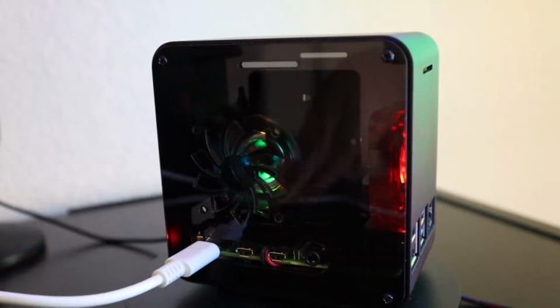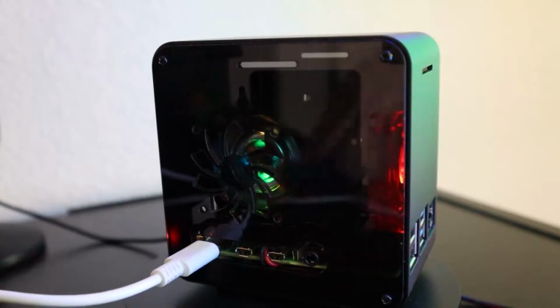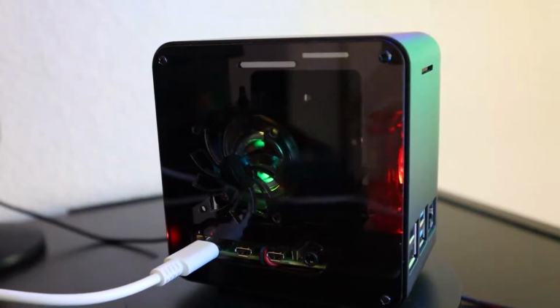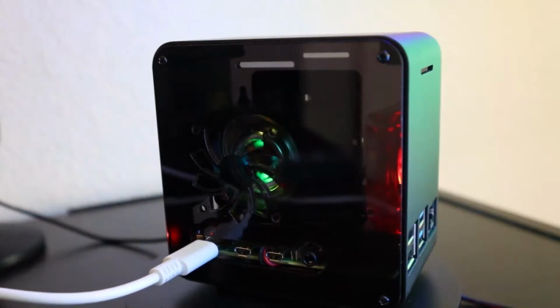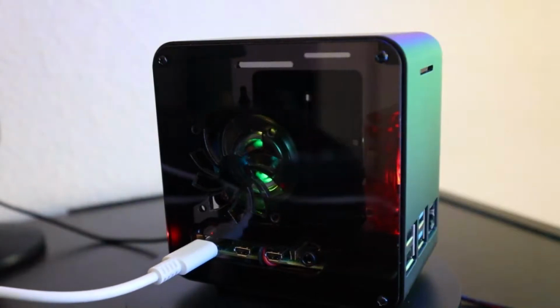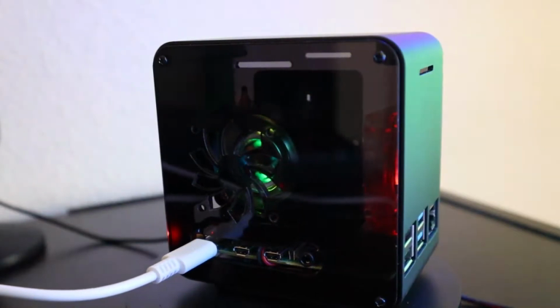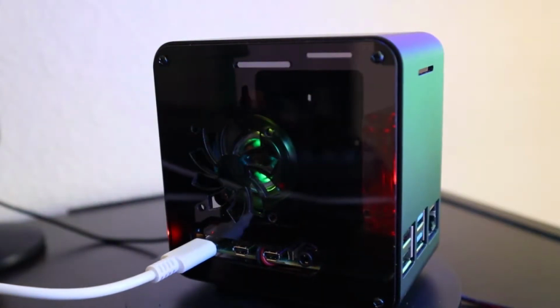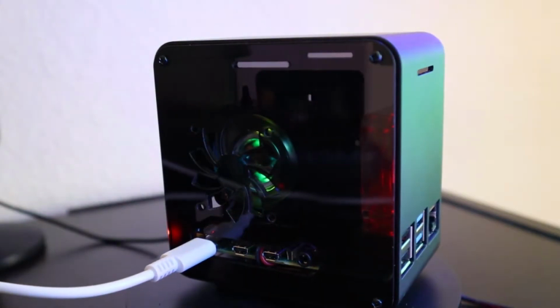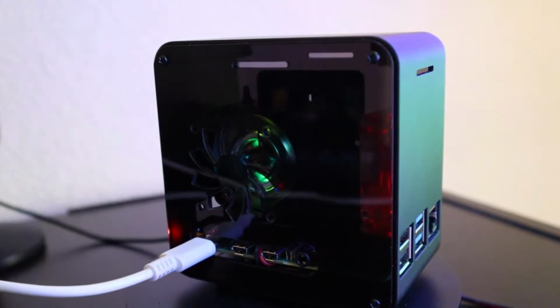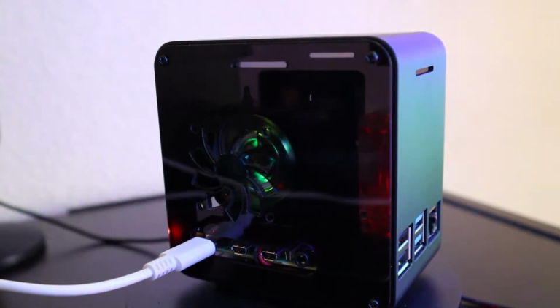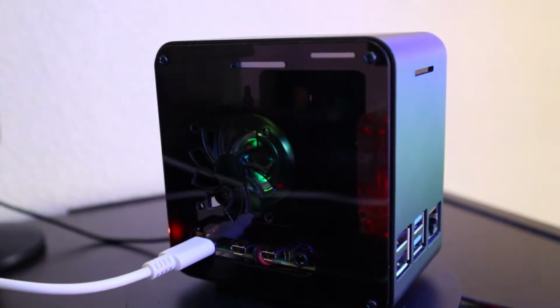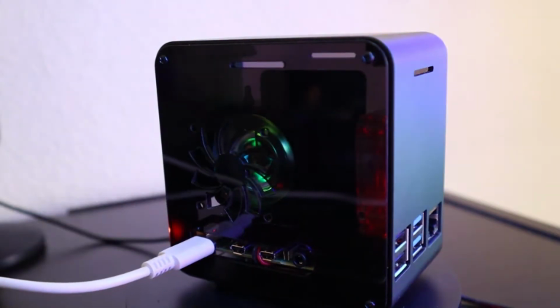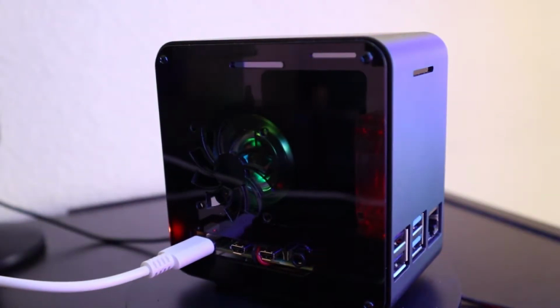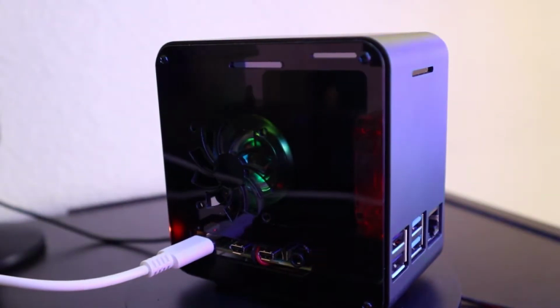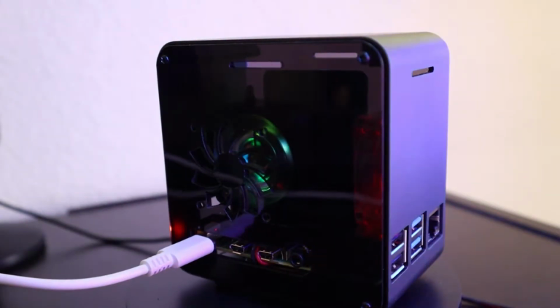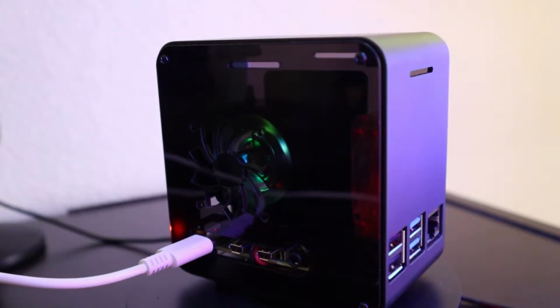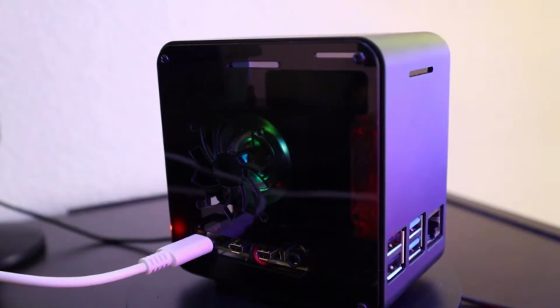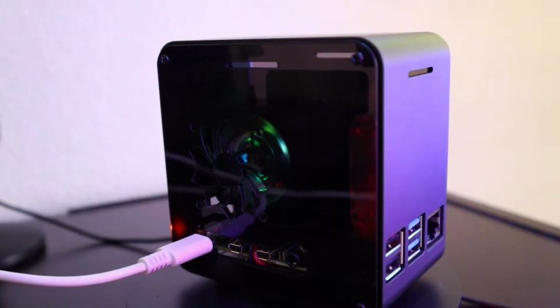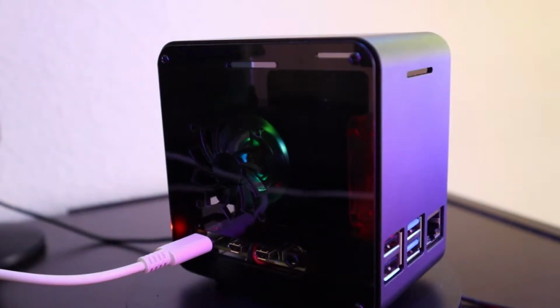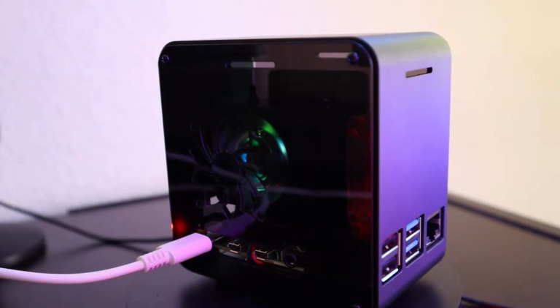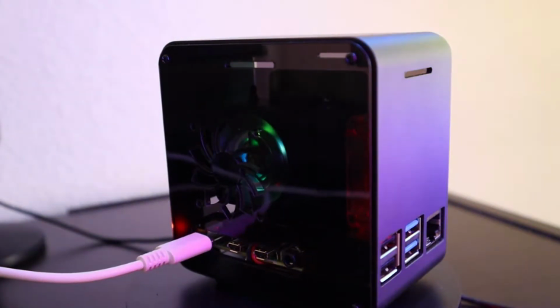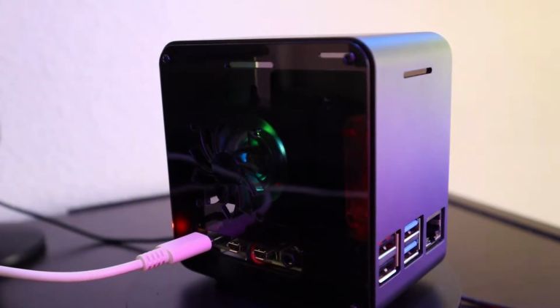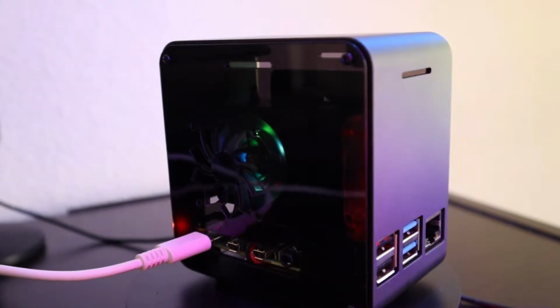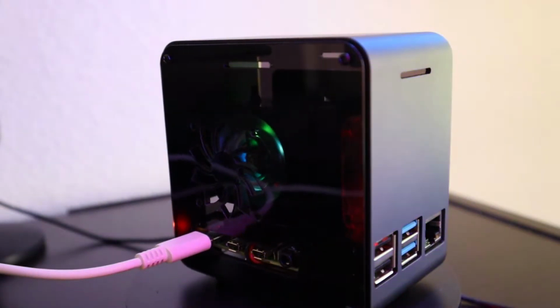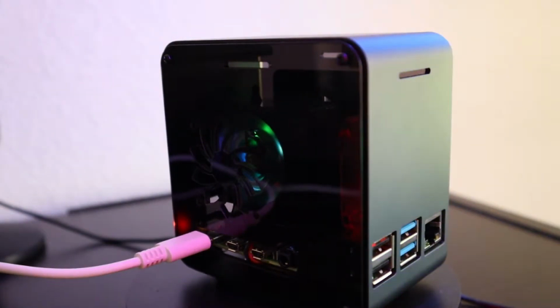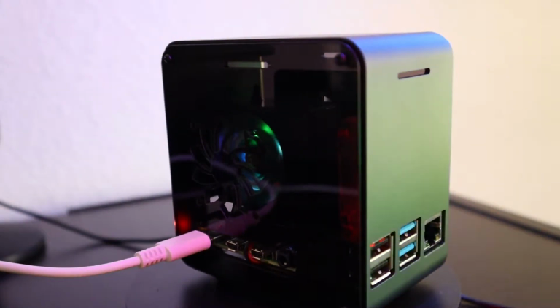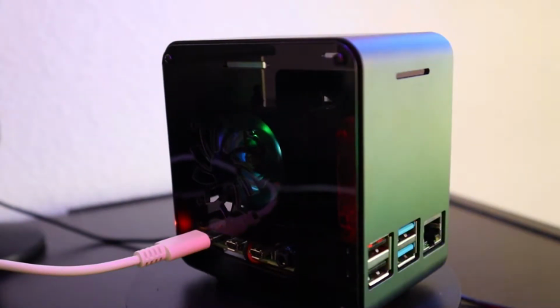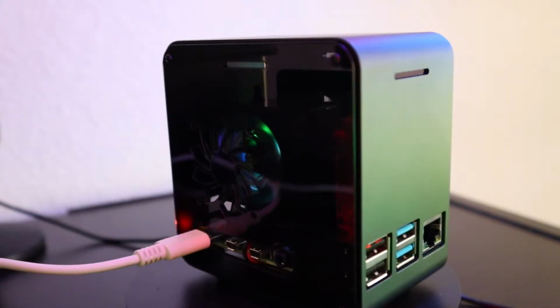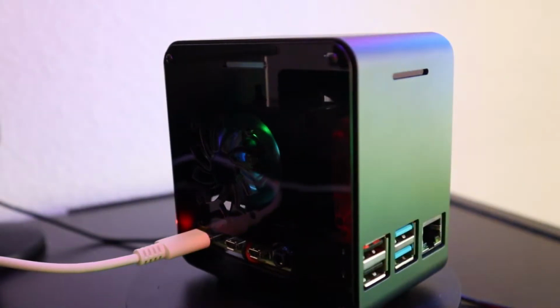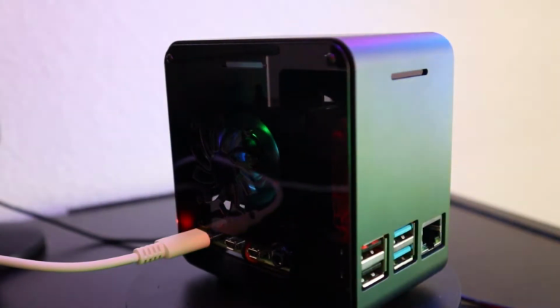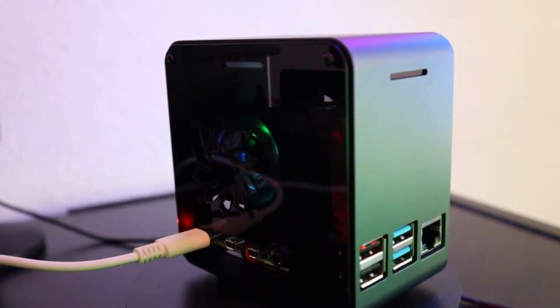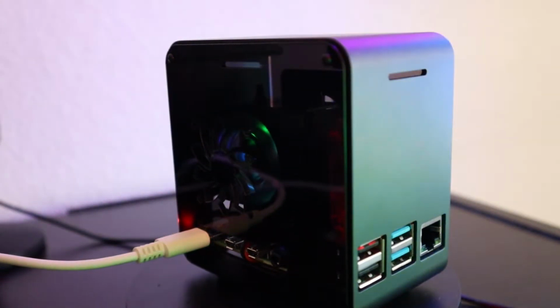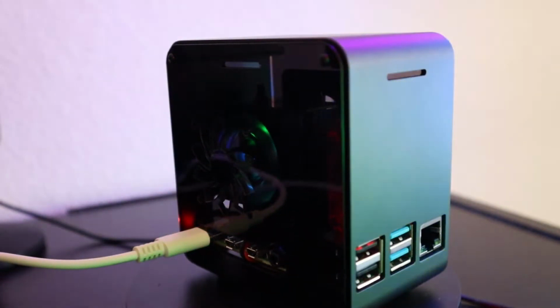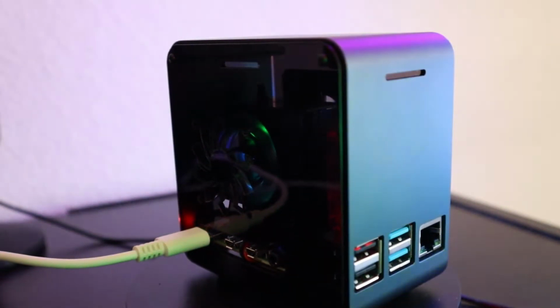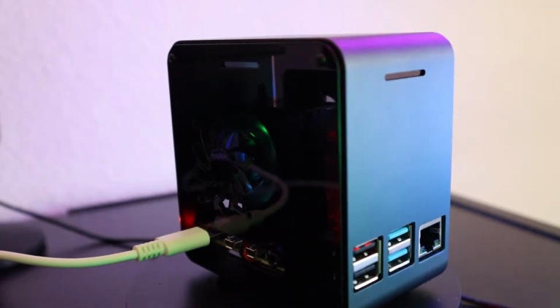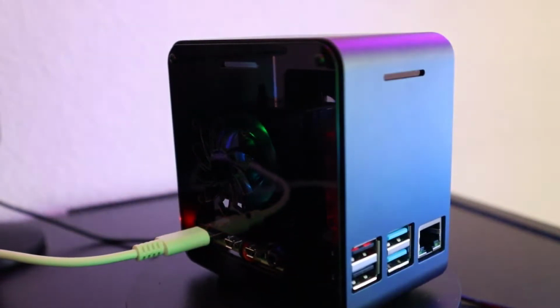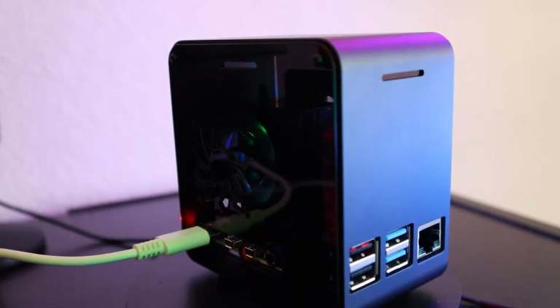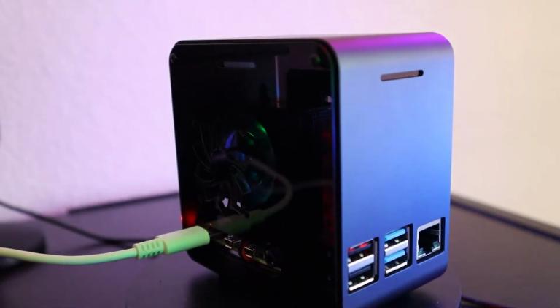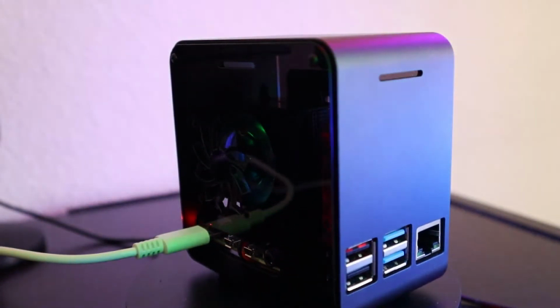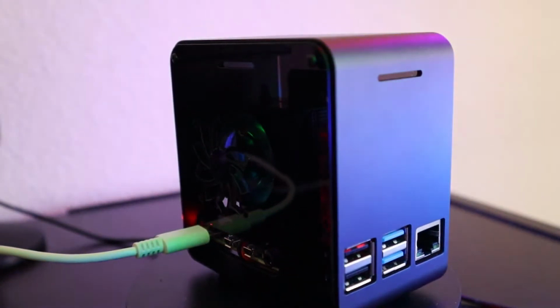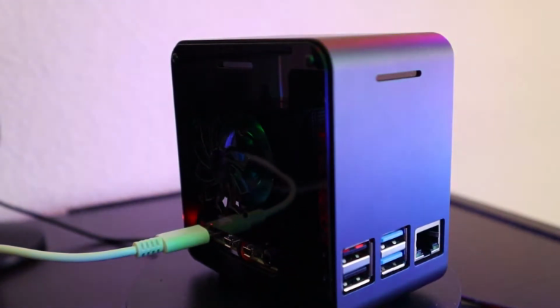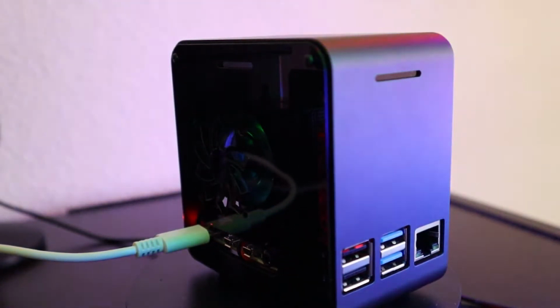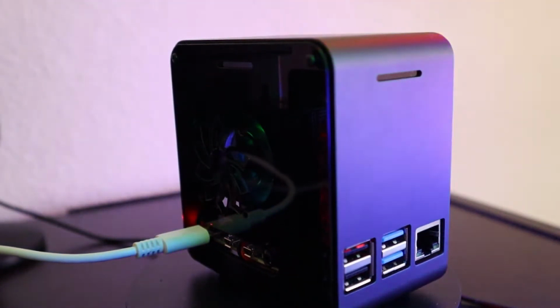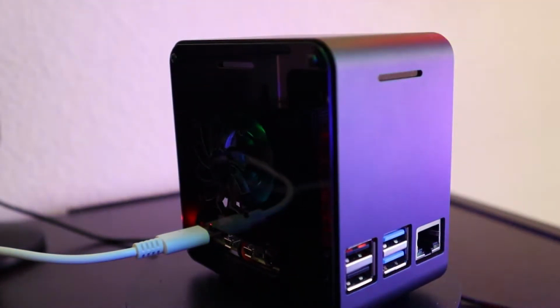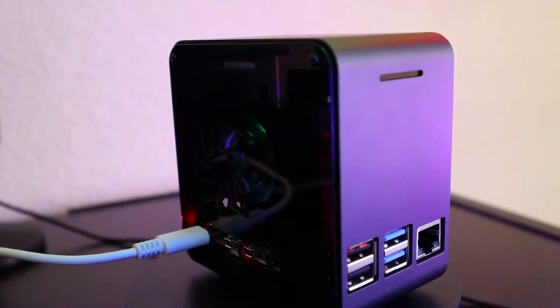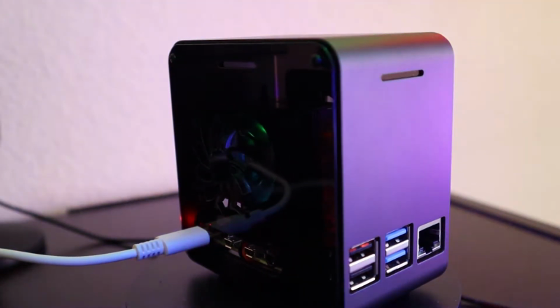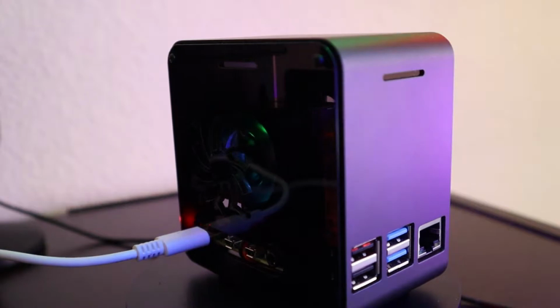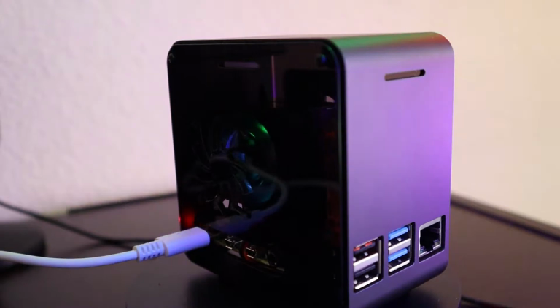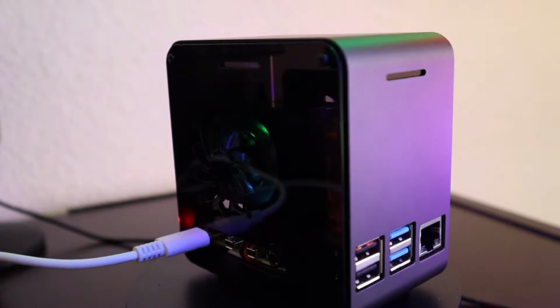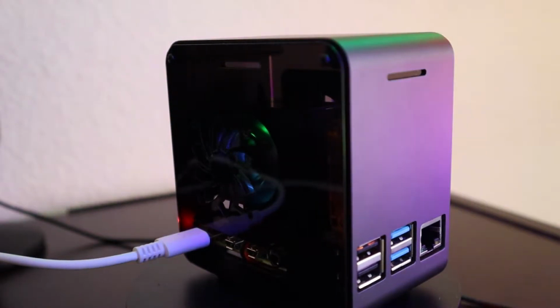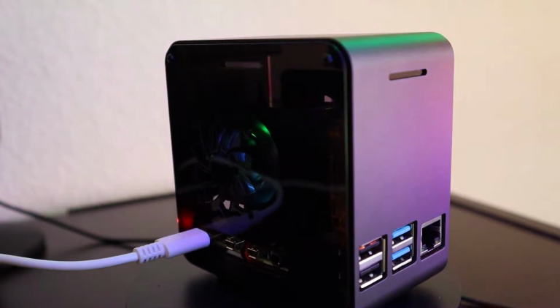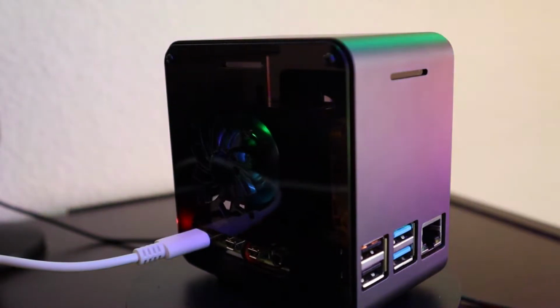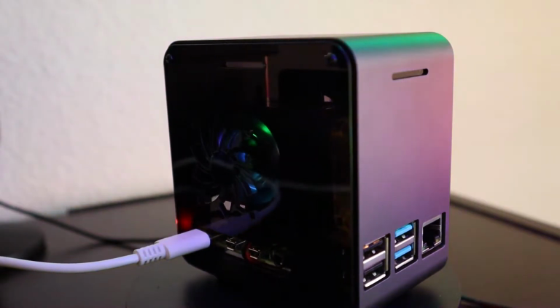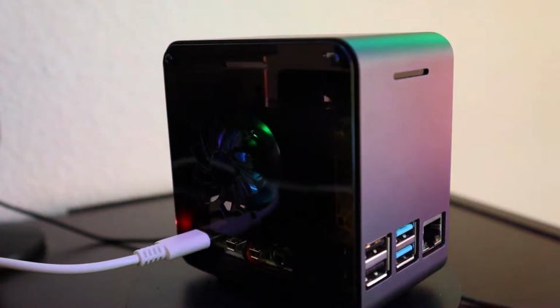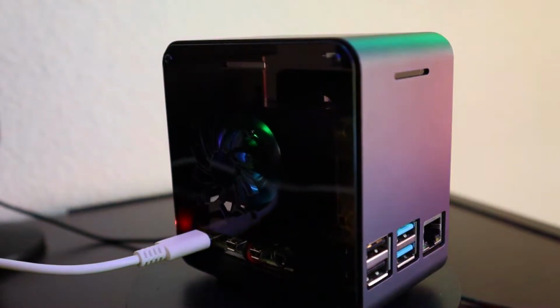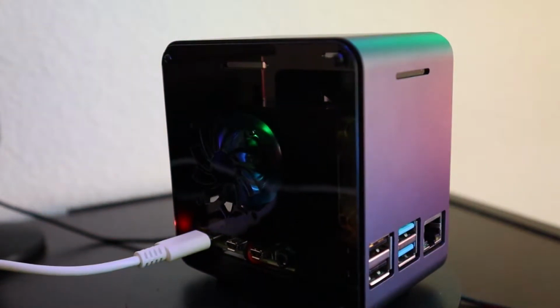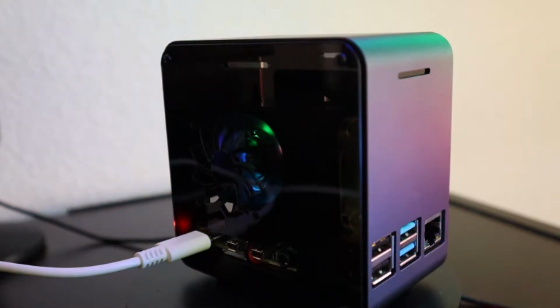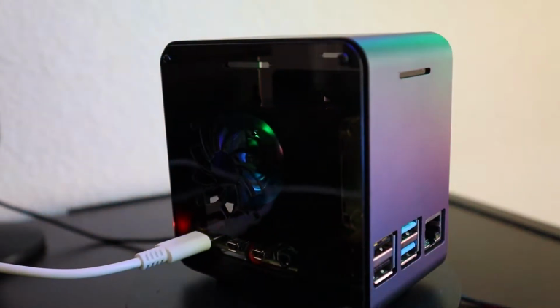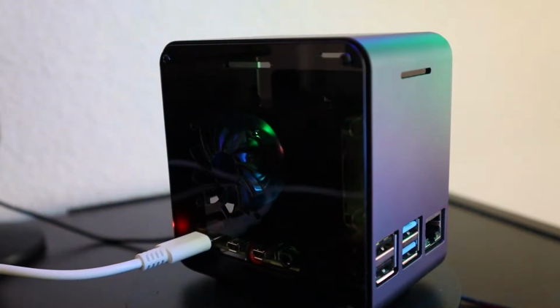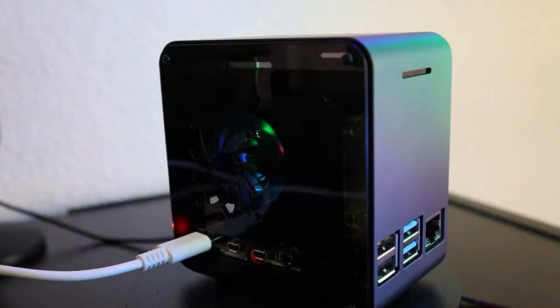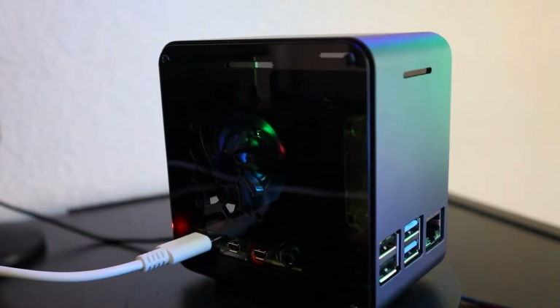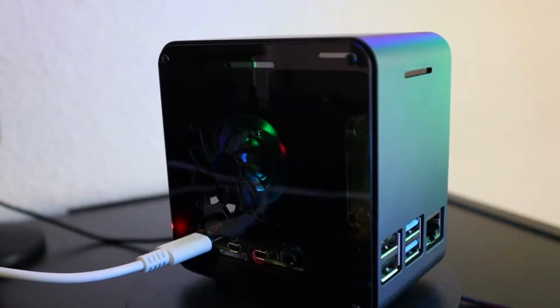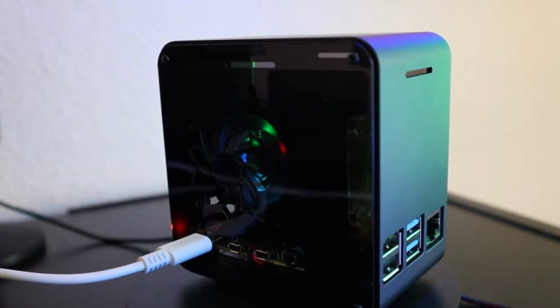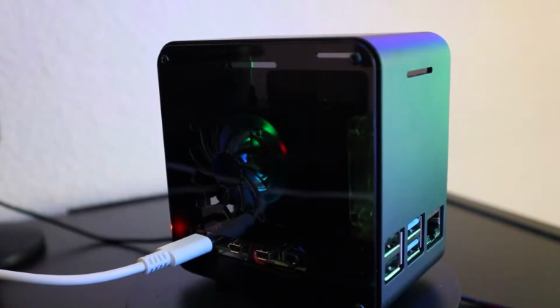Hi everyone, today in this video we are going over this mini computer case that's built for Raspberry Pi, so stay tuned.